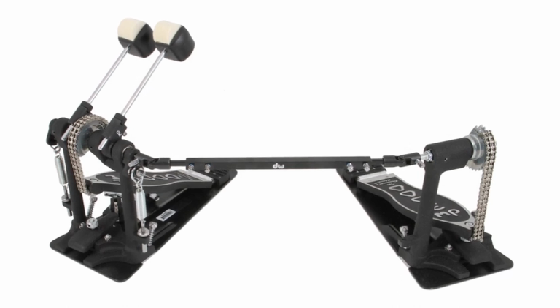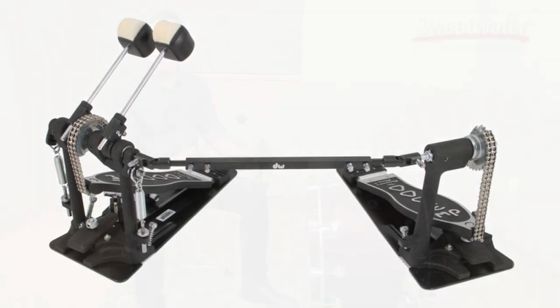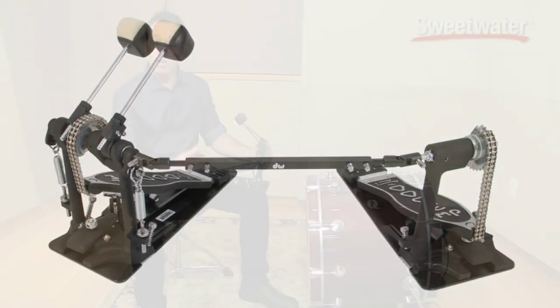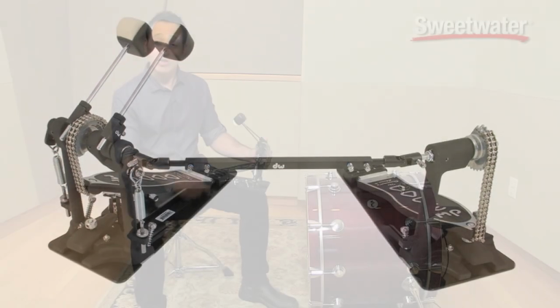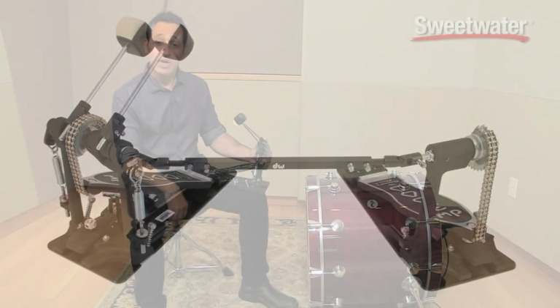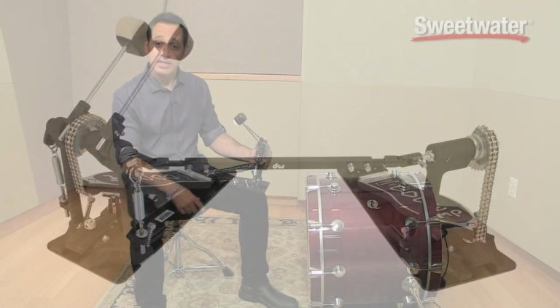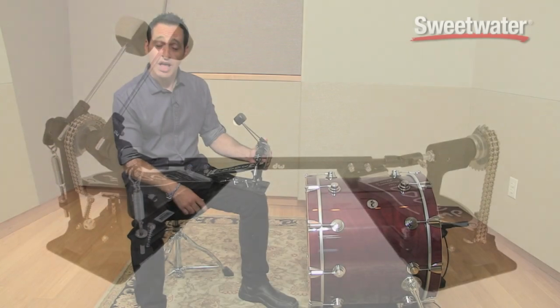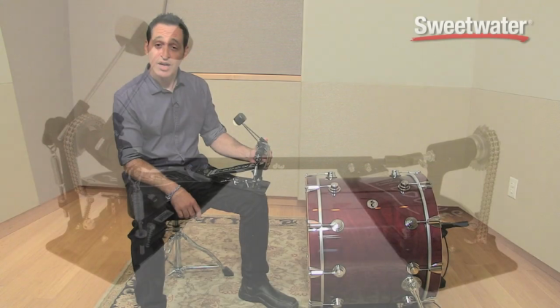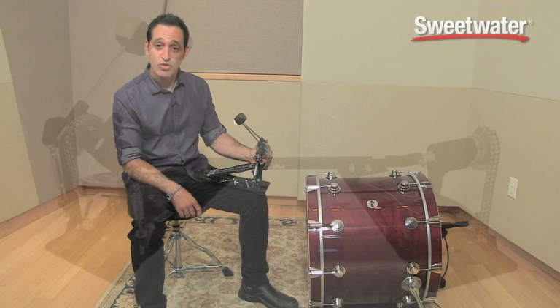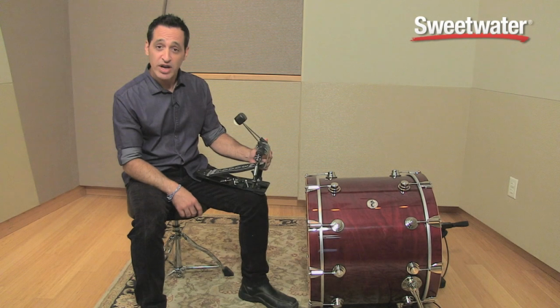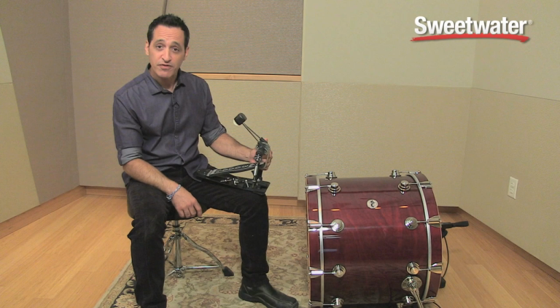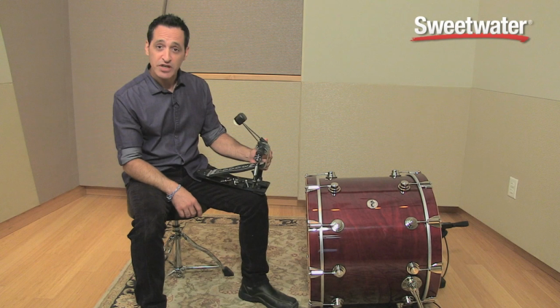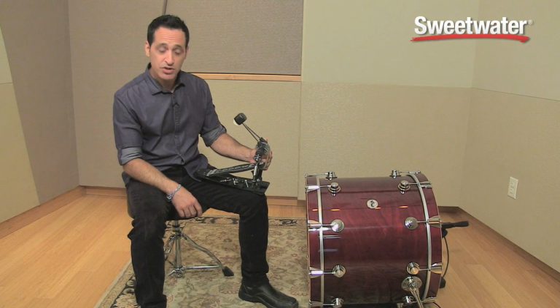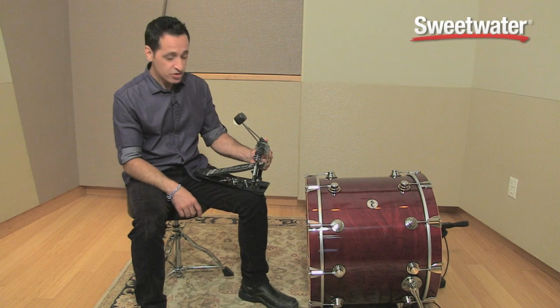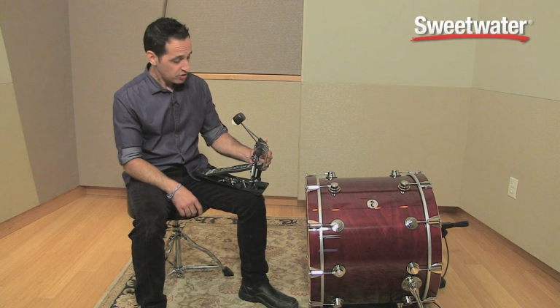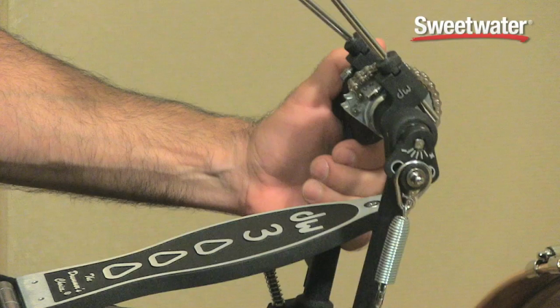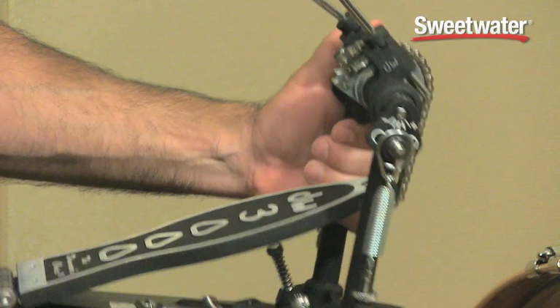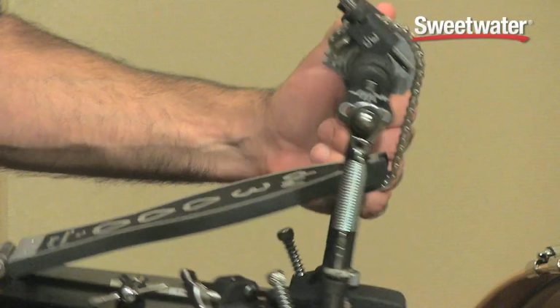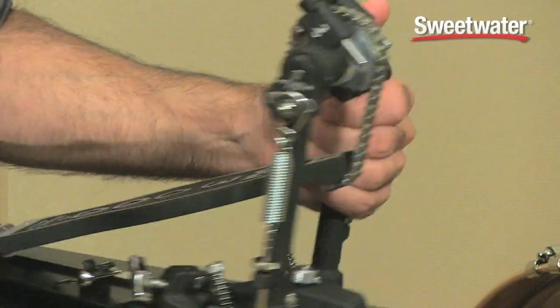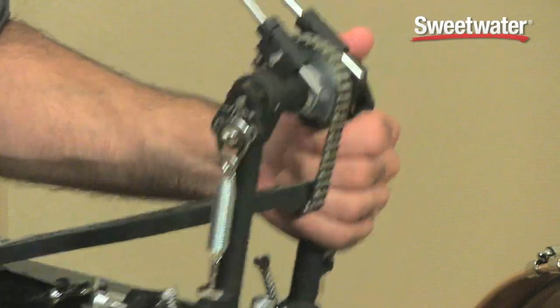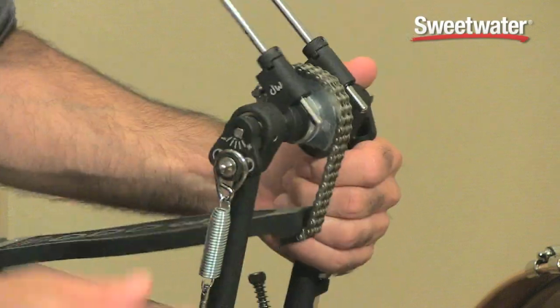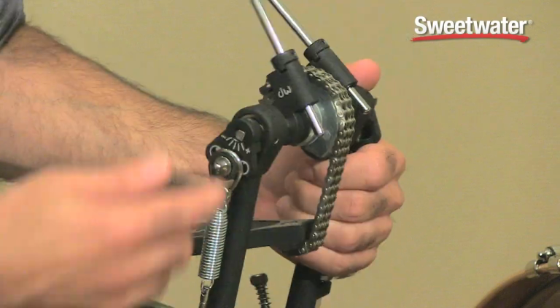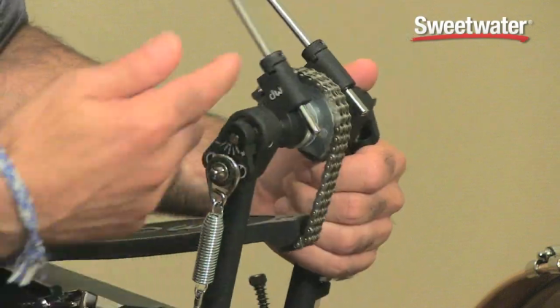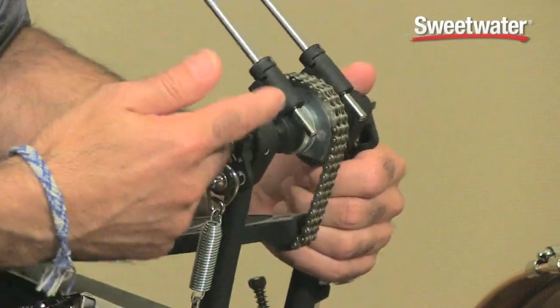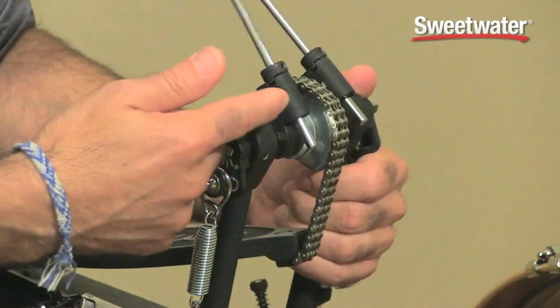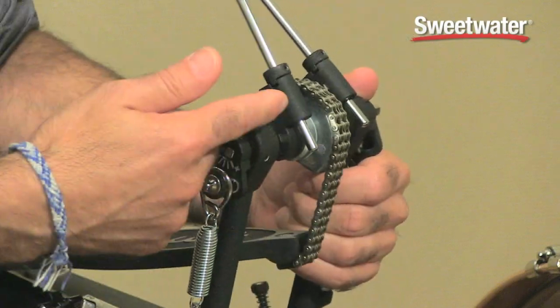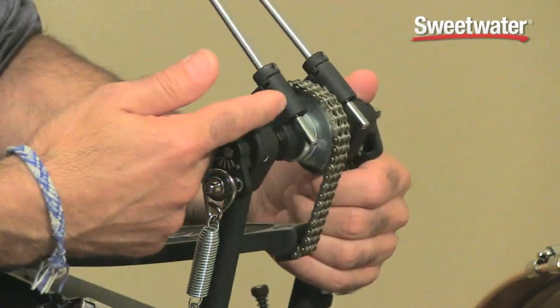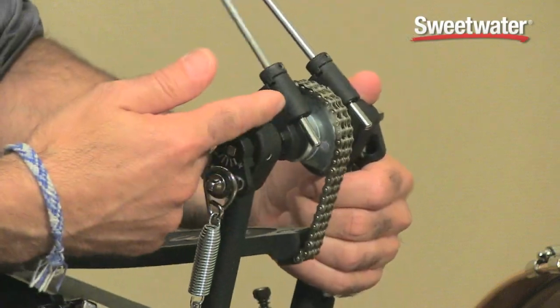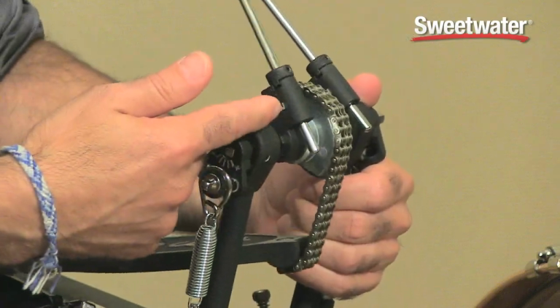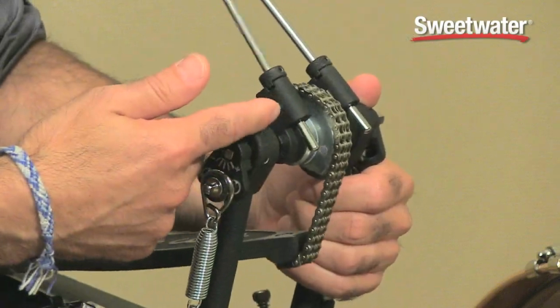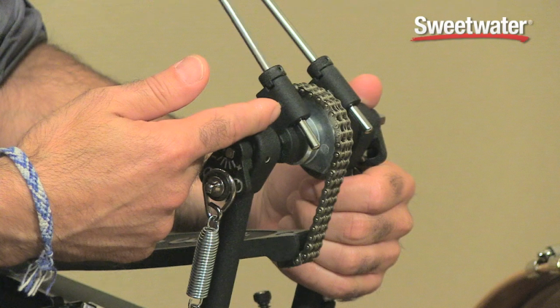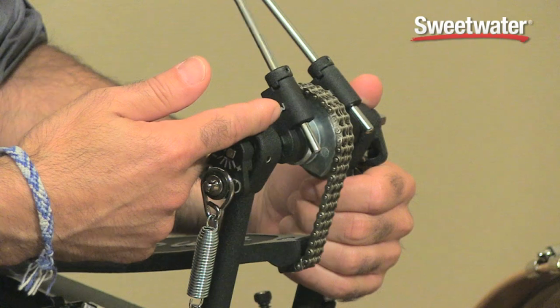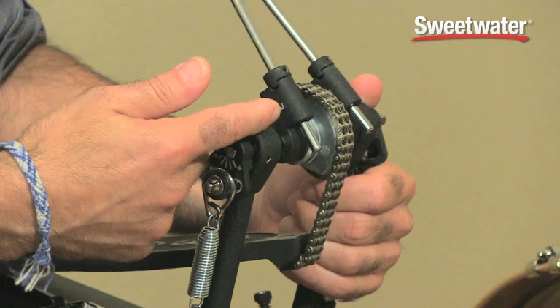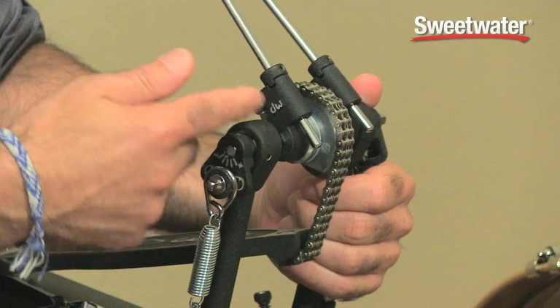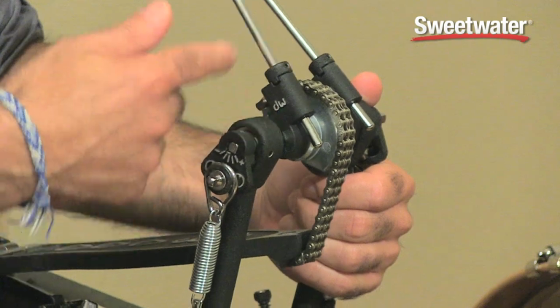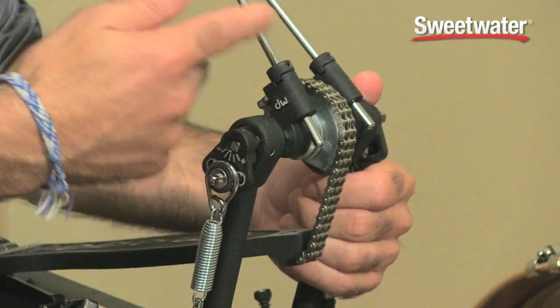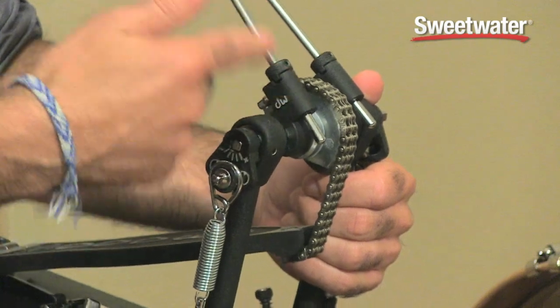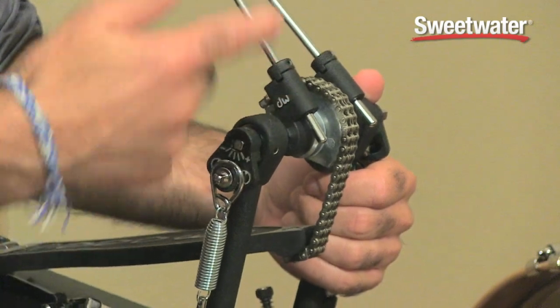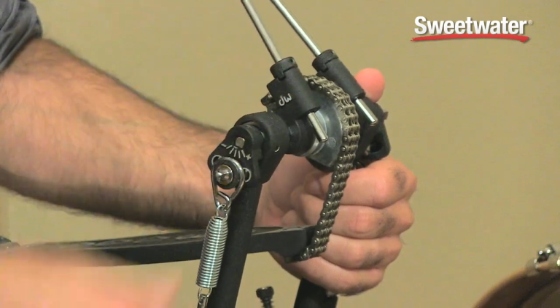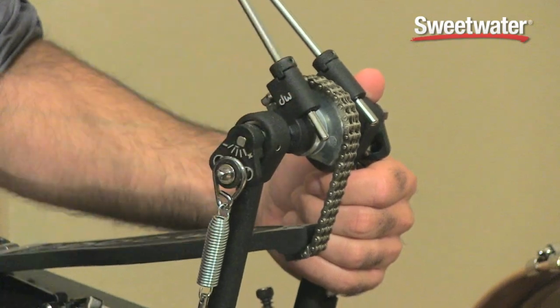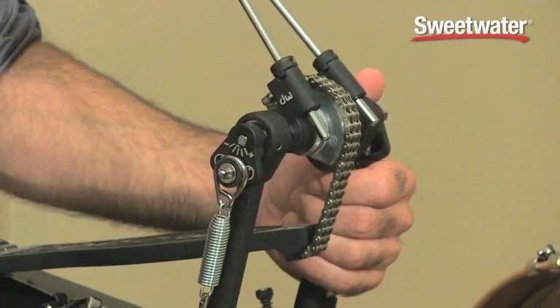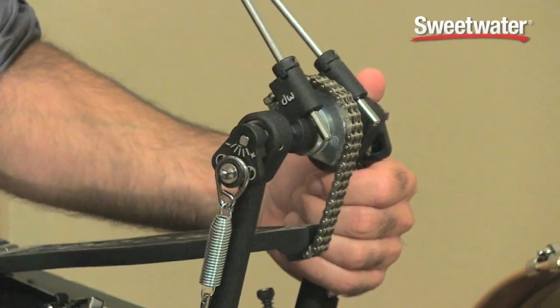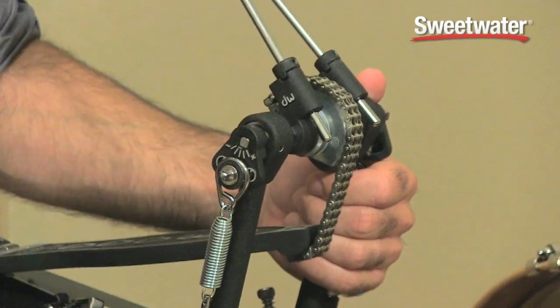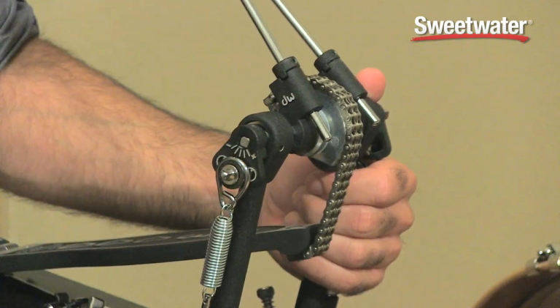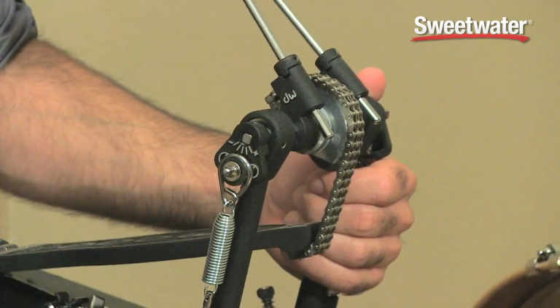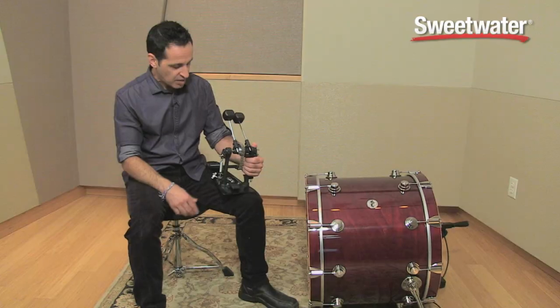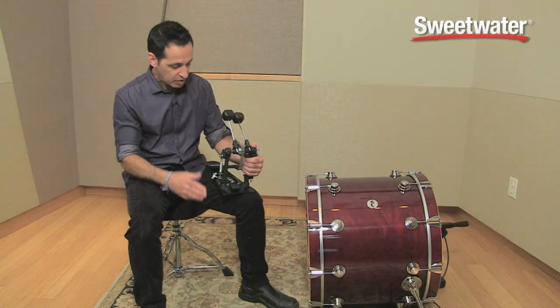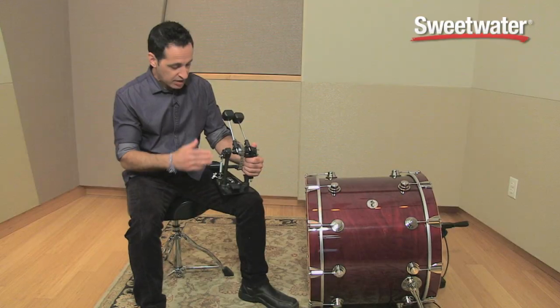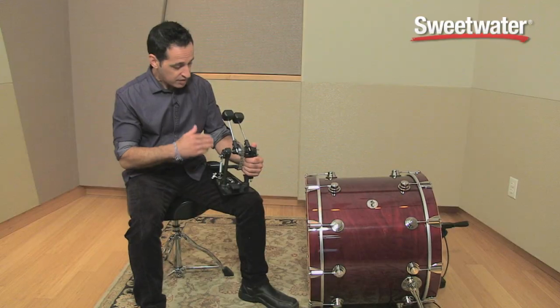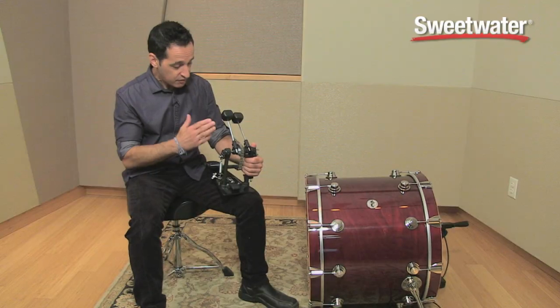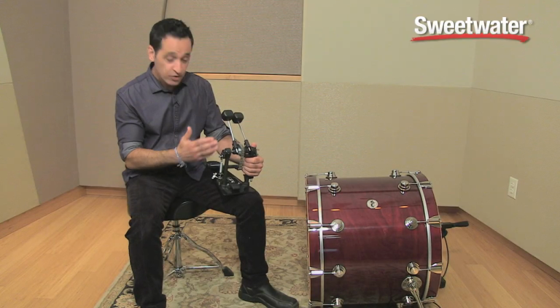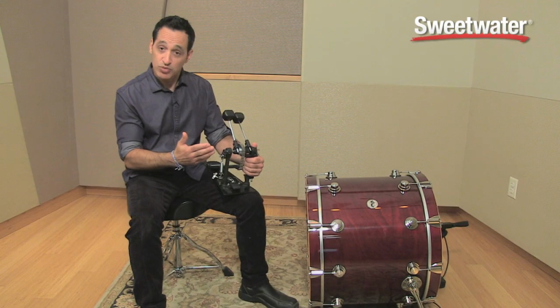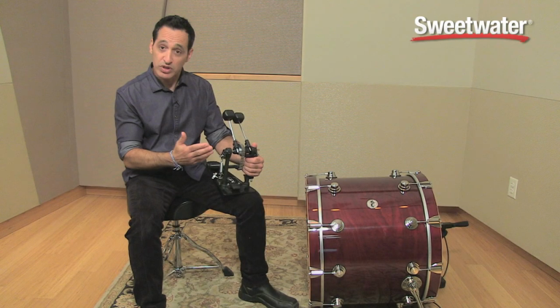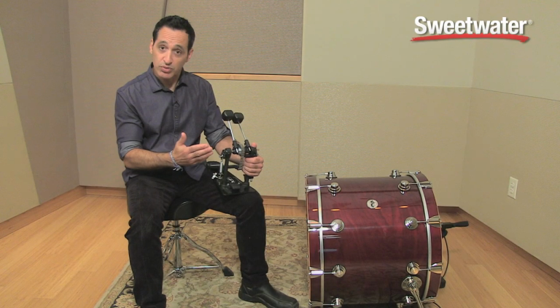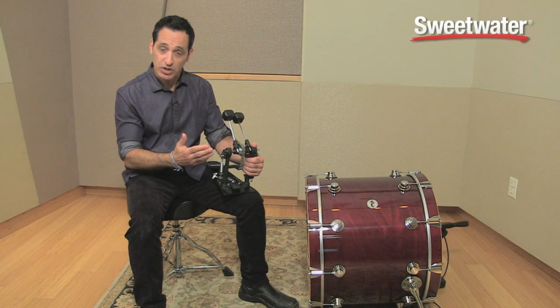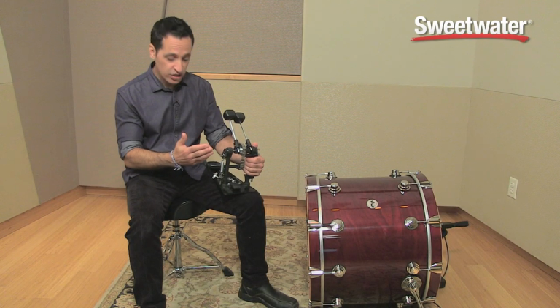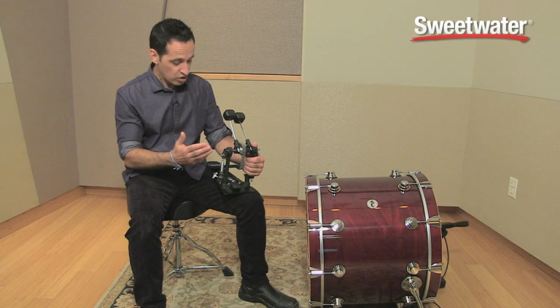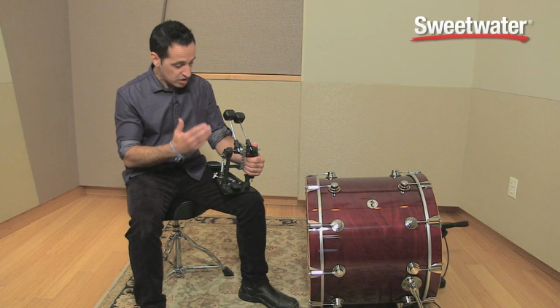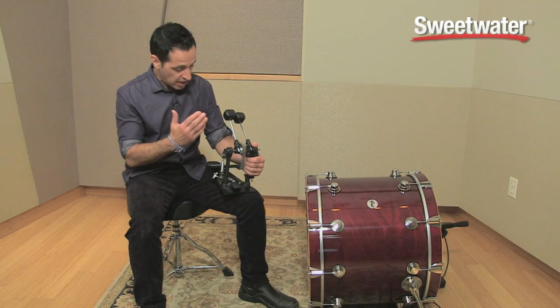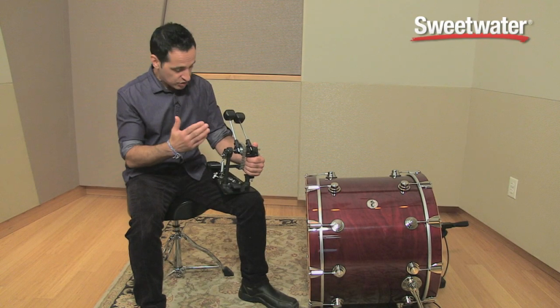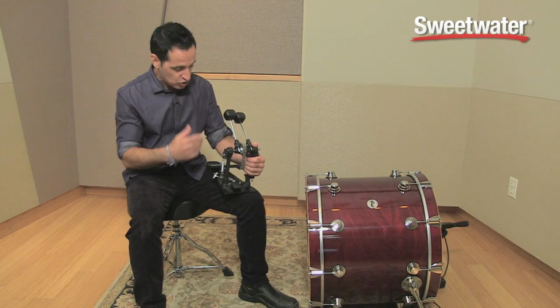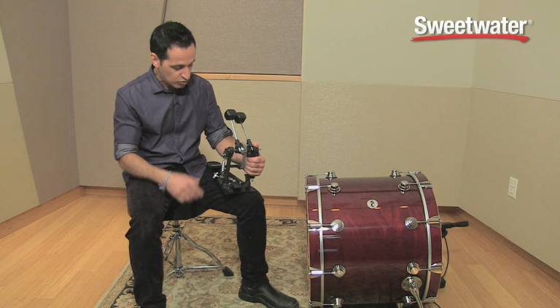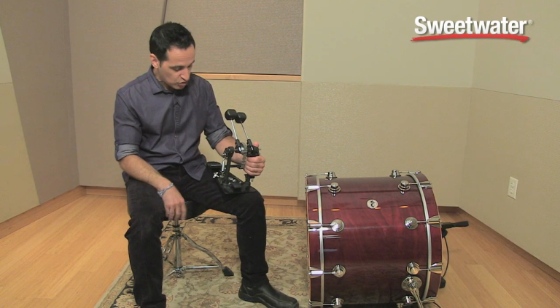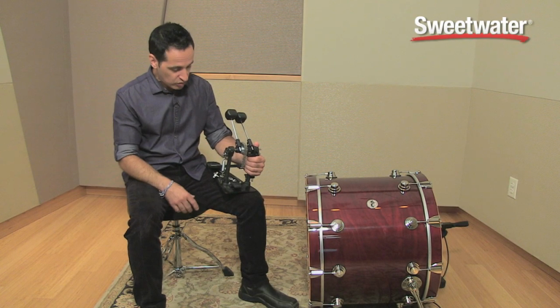This pedal has a lot of great features. It has the dual chain turbo drive with the bearing spring rocker assembly. Feels really, really good — nice and smooth.